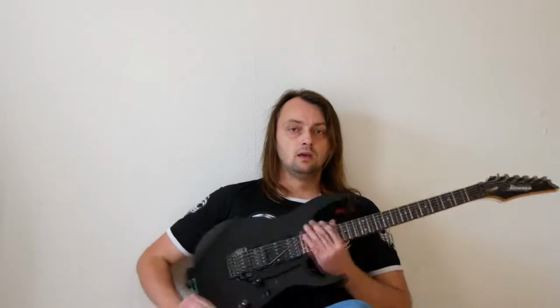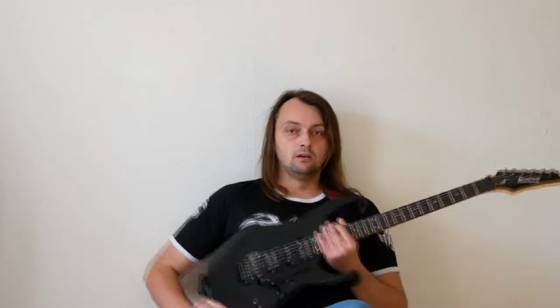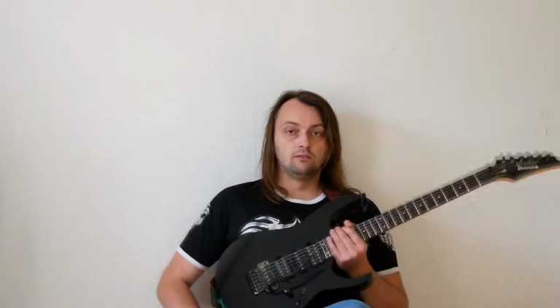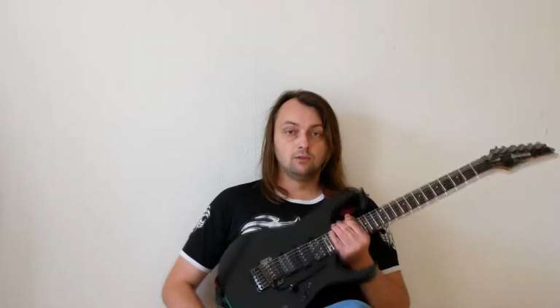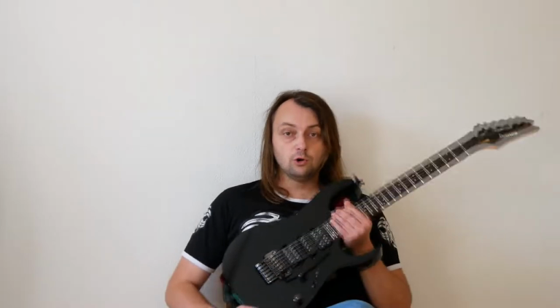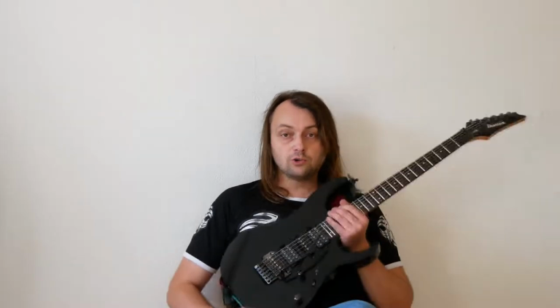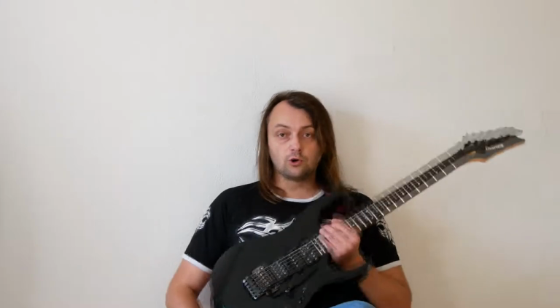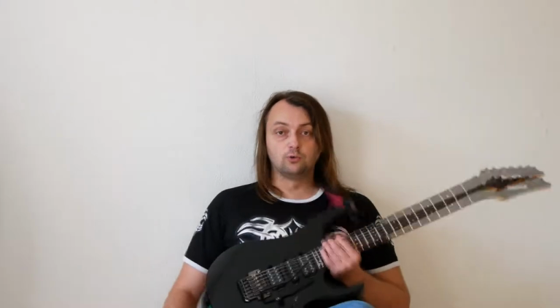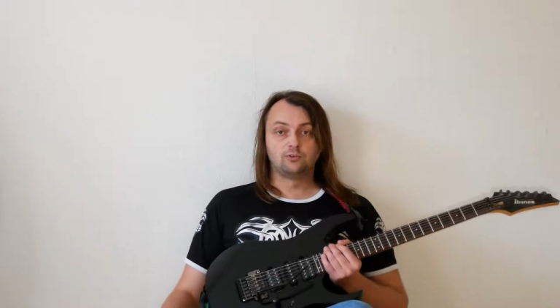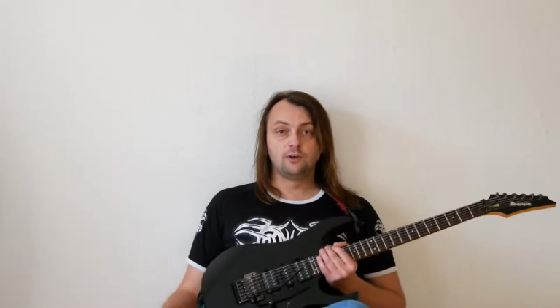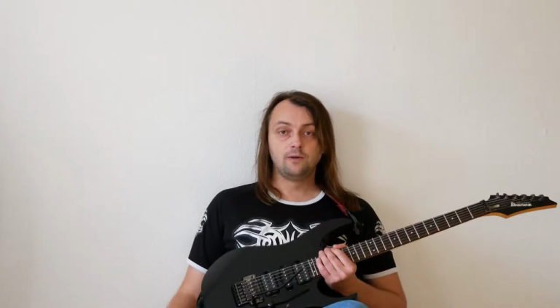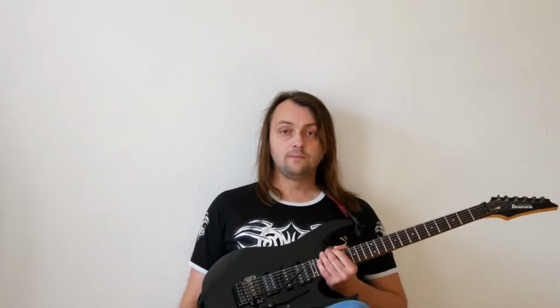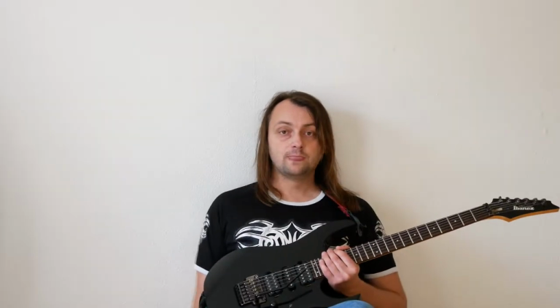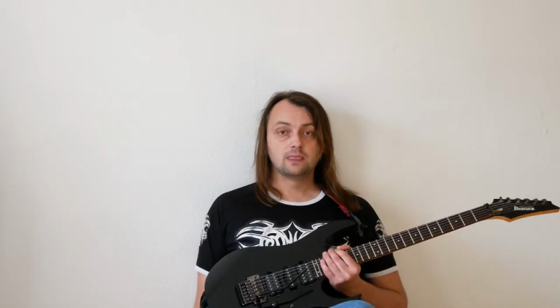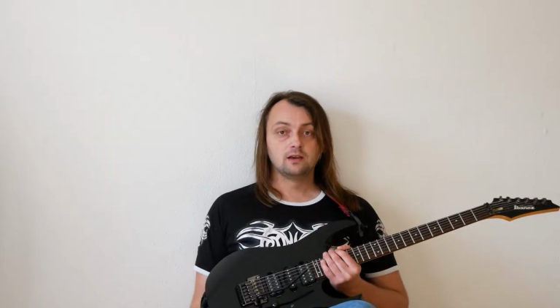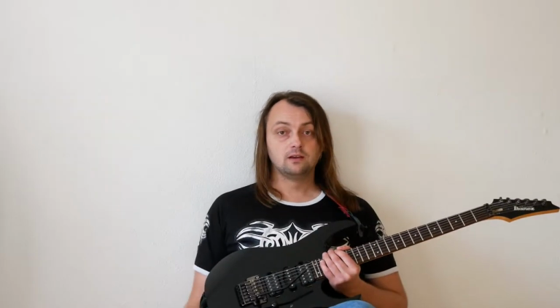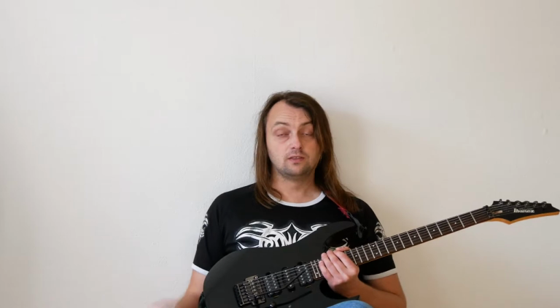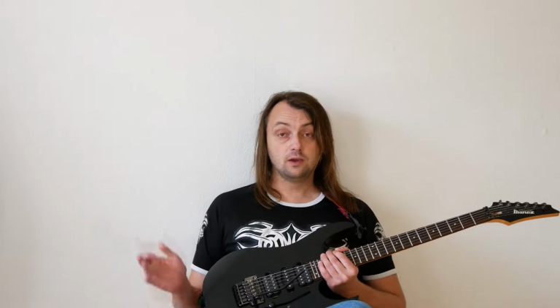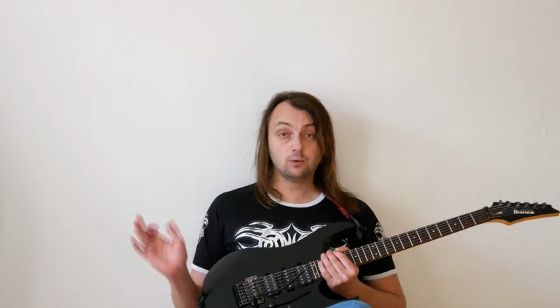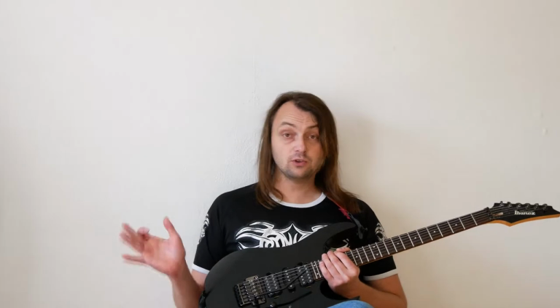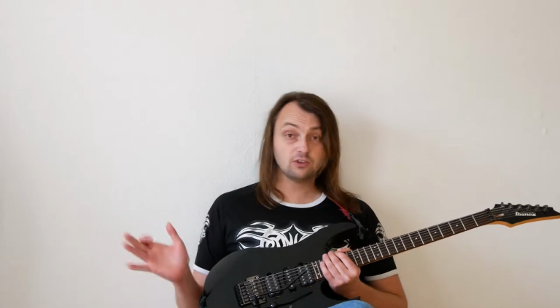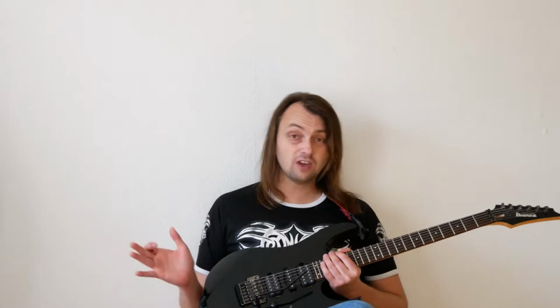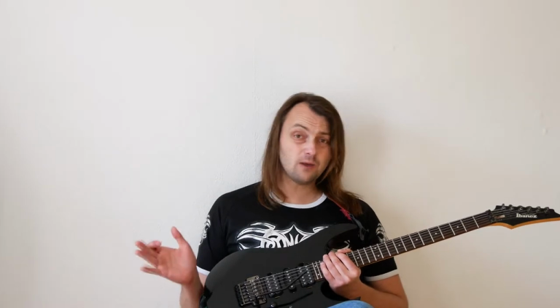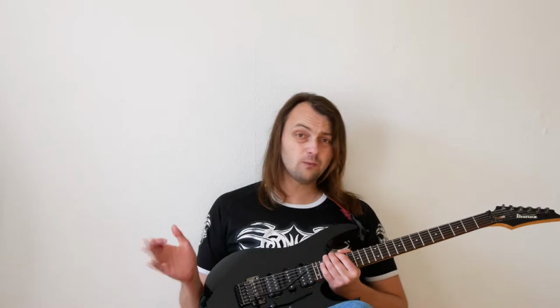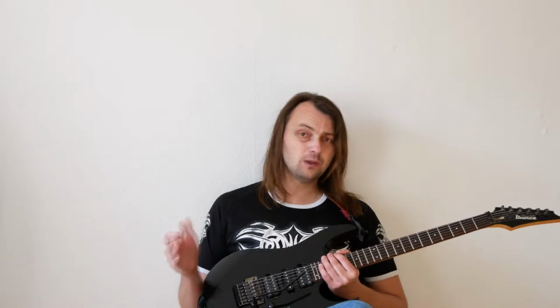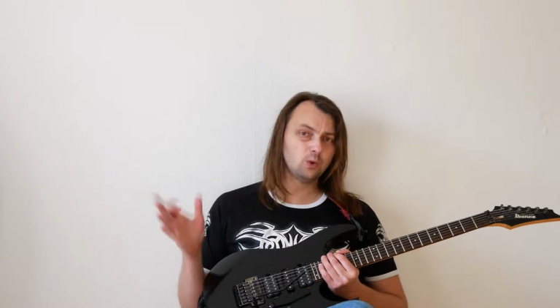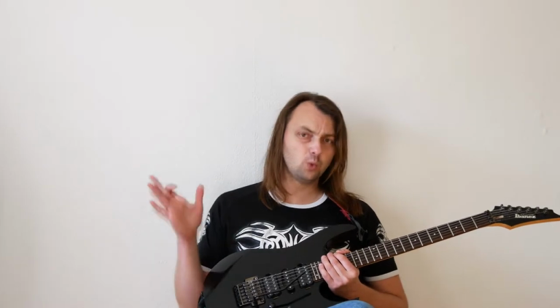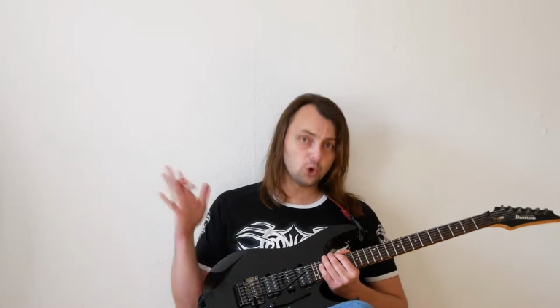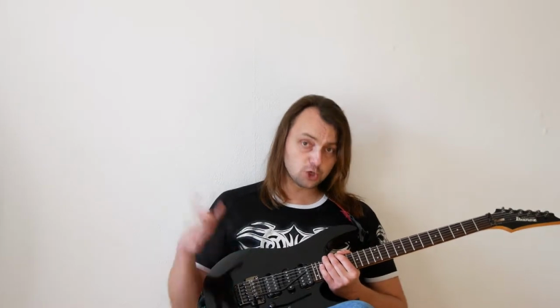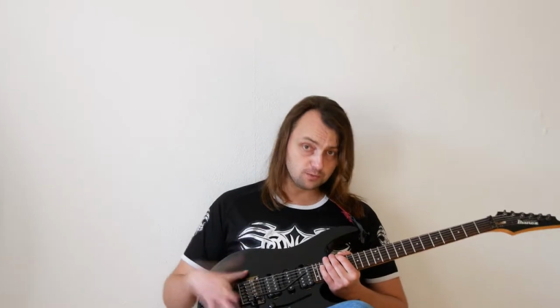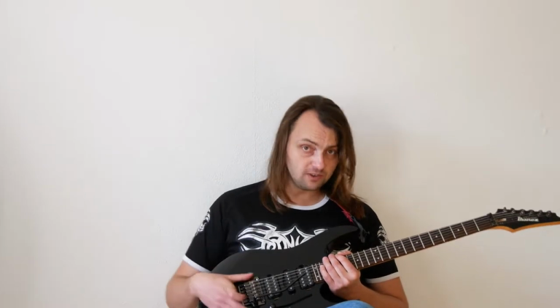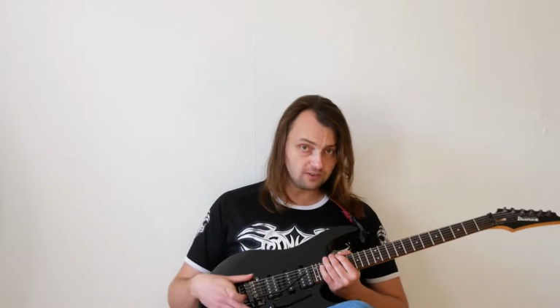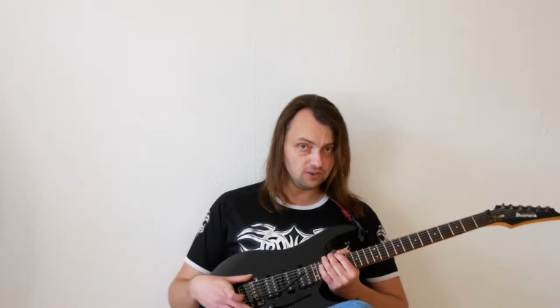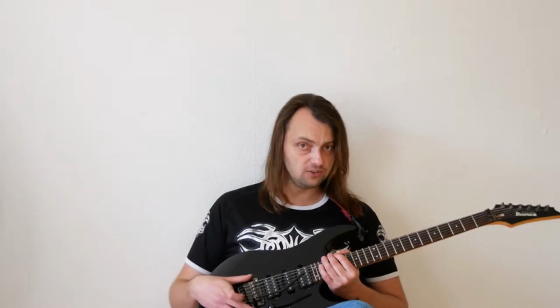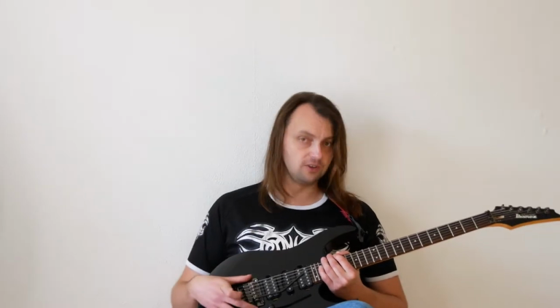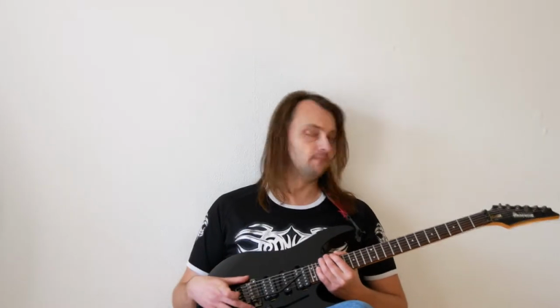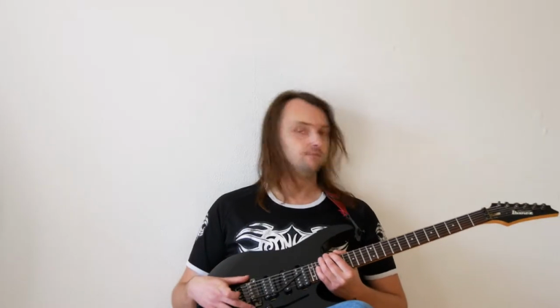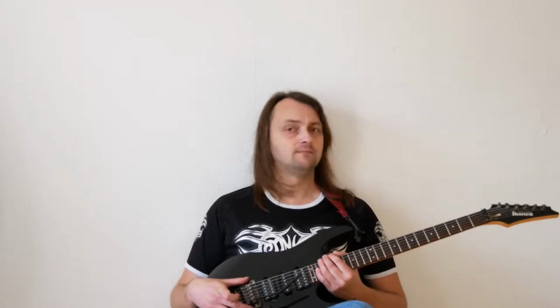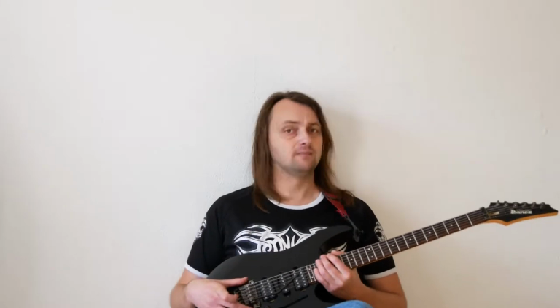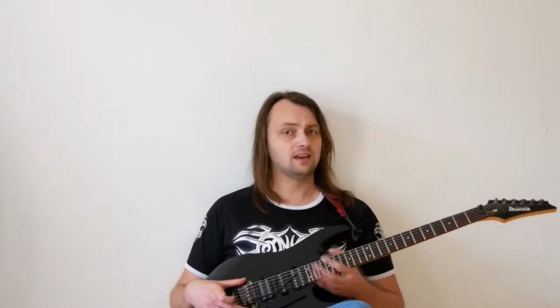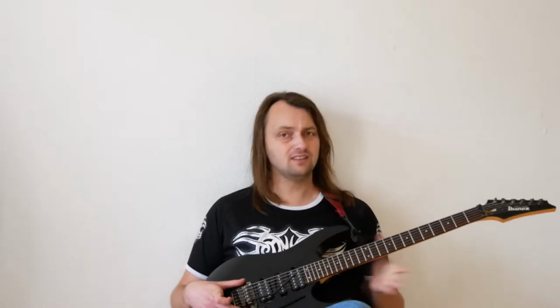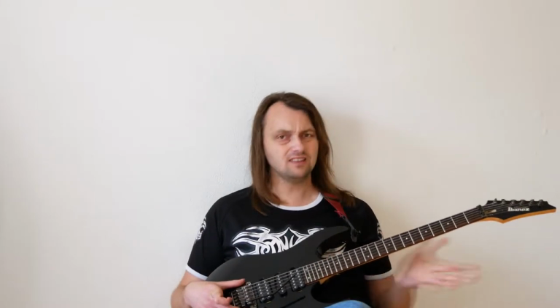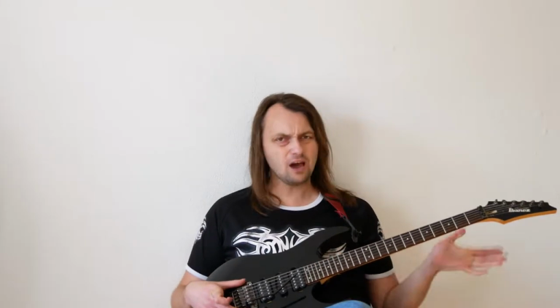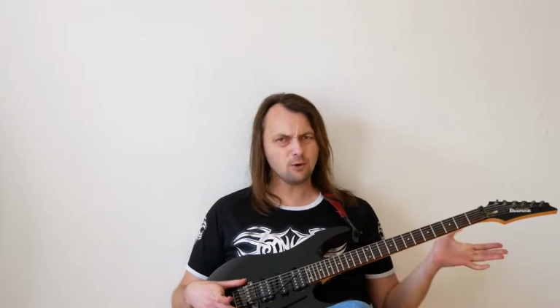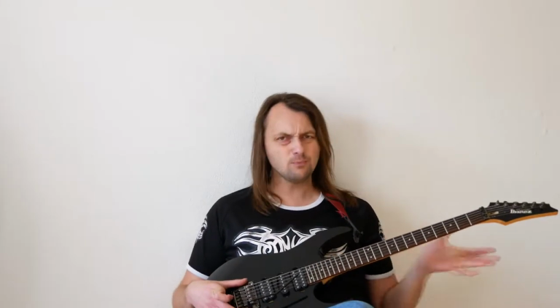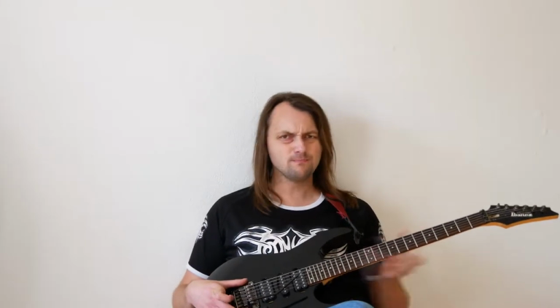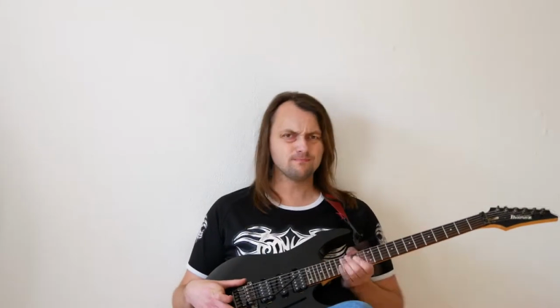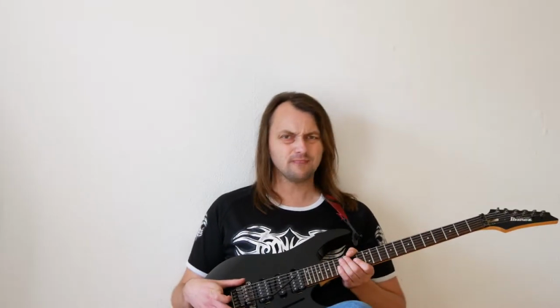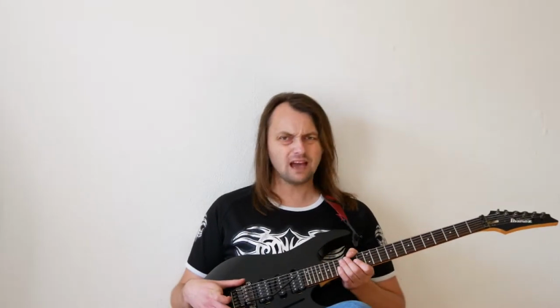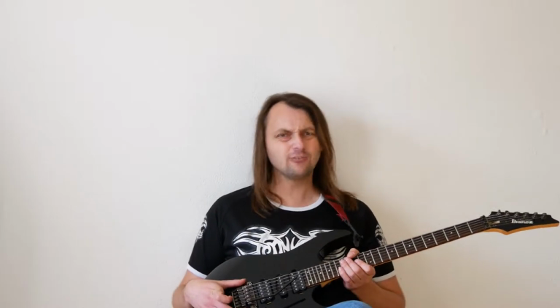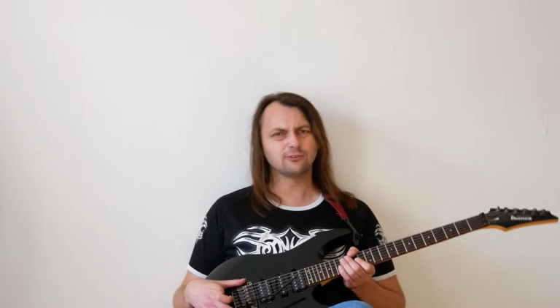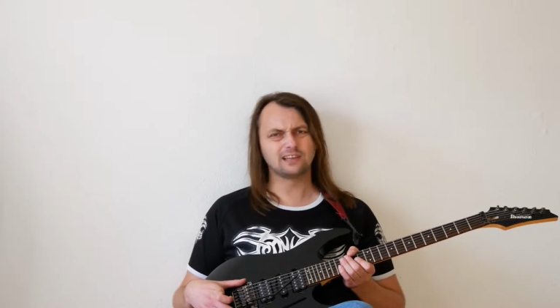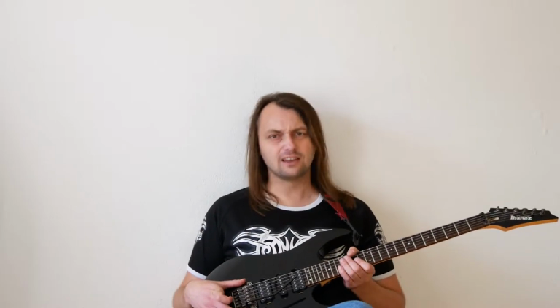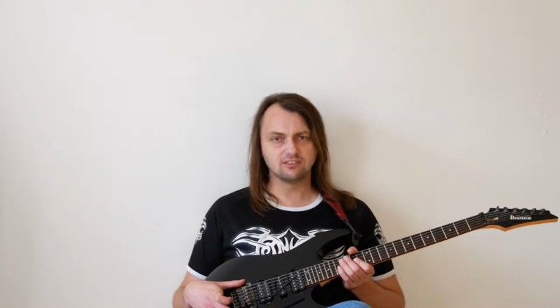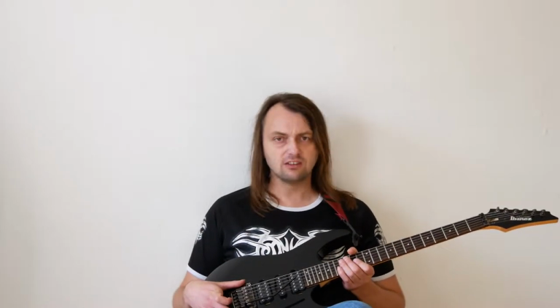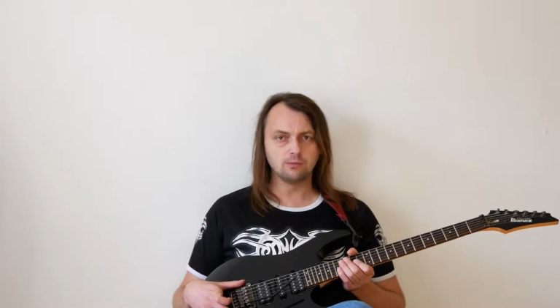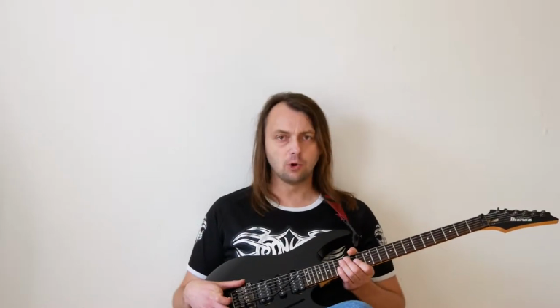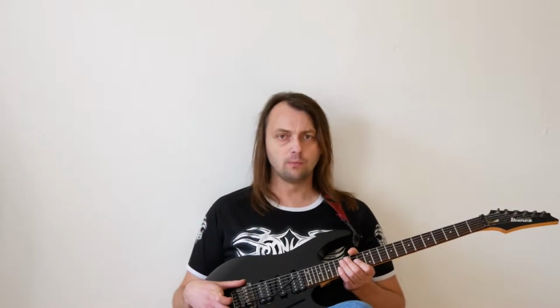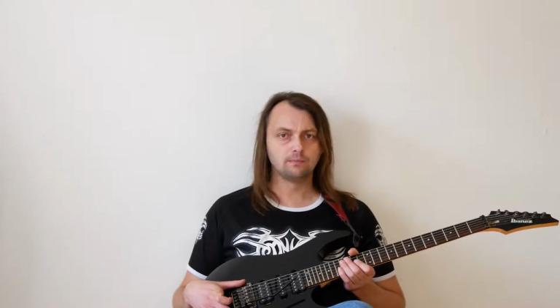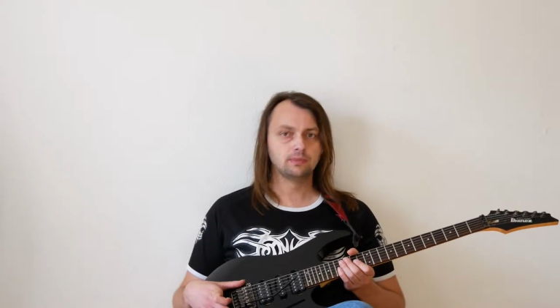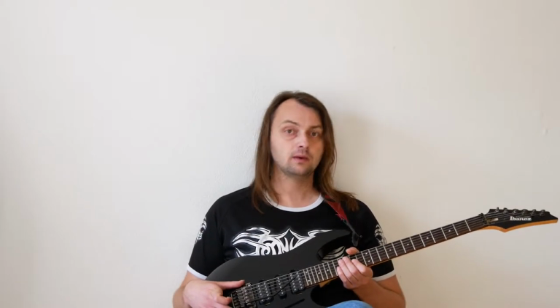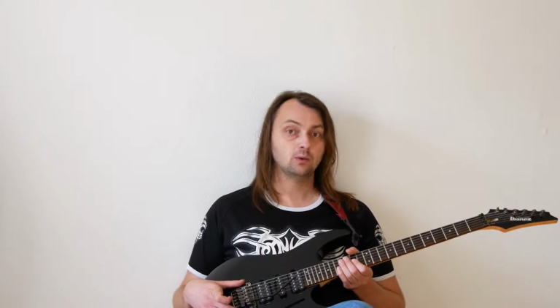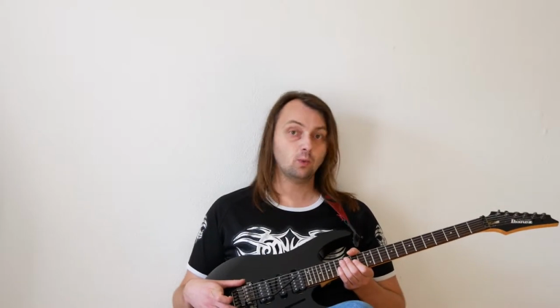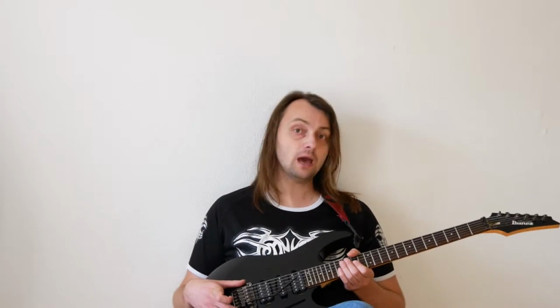Floyd Rose — there was a time when I worshipped this system, and now I don't like it anymore. Why?